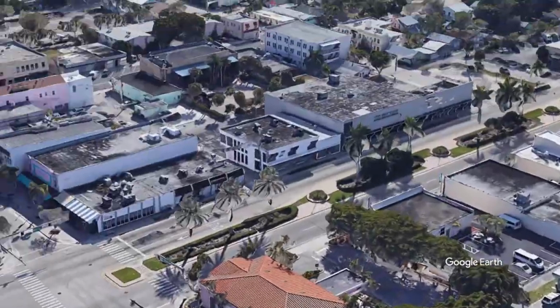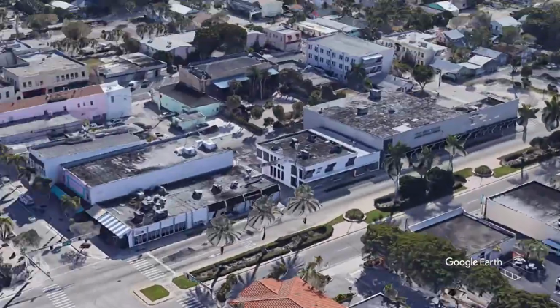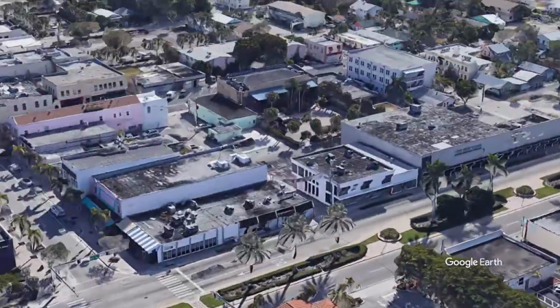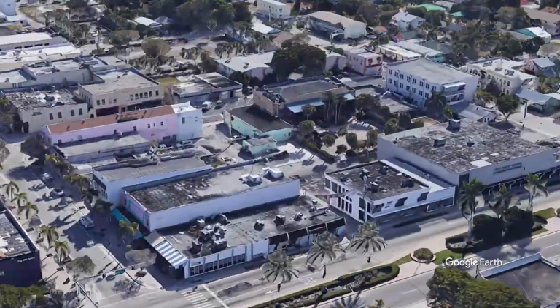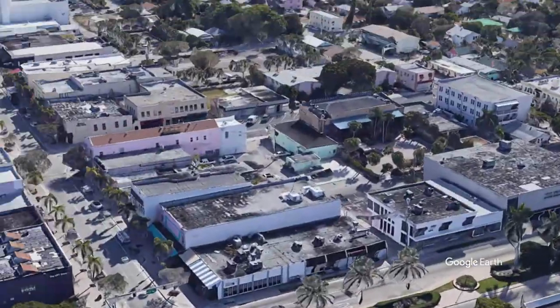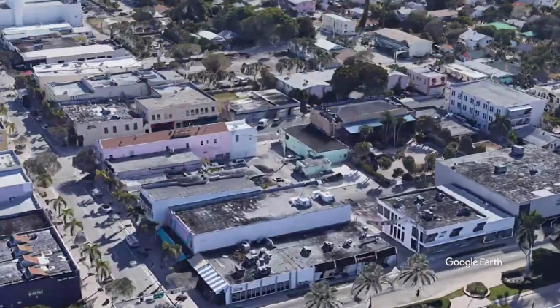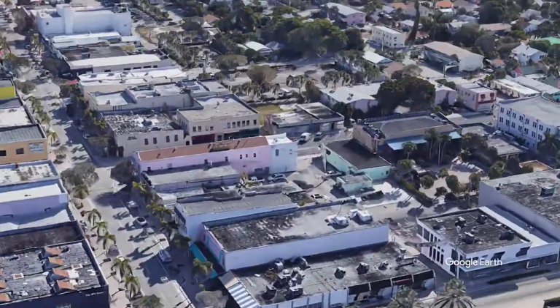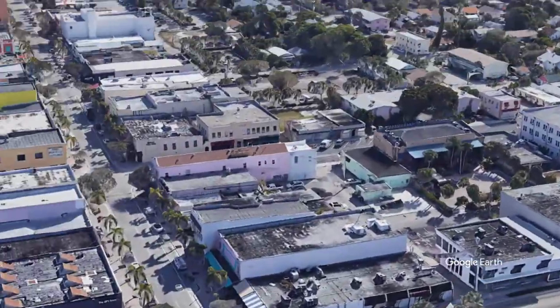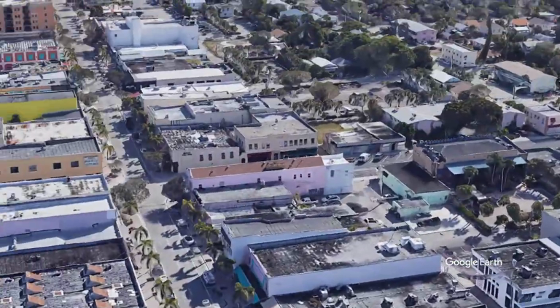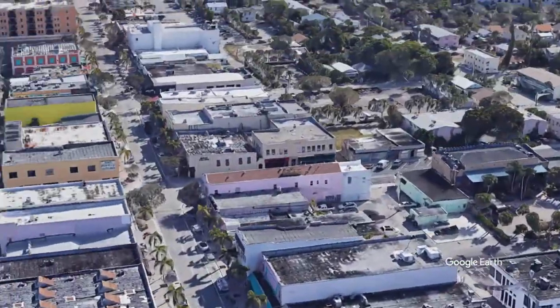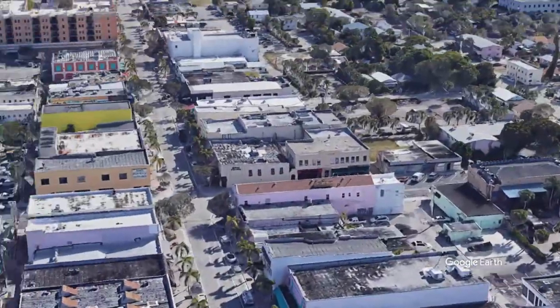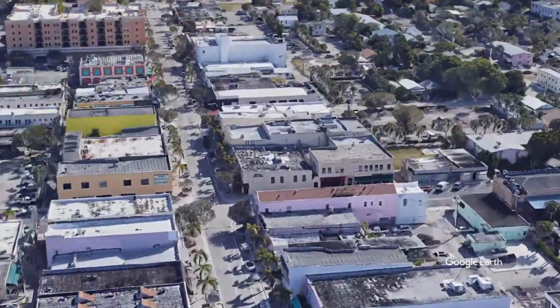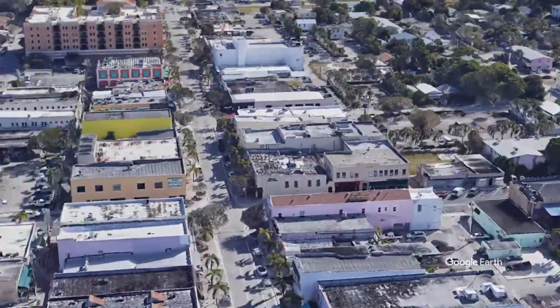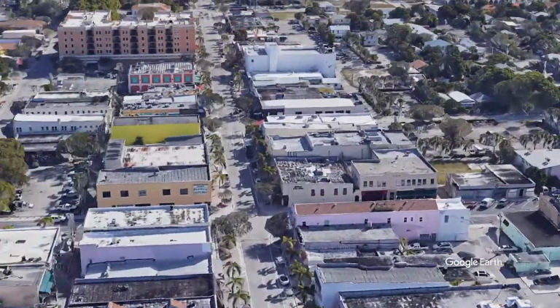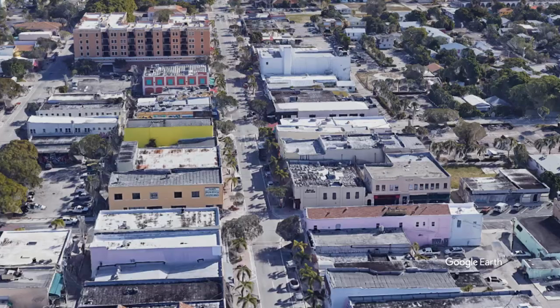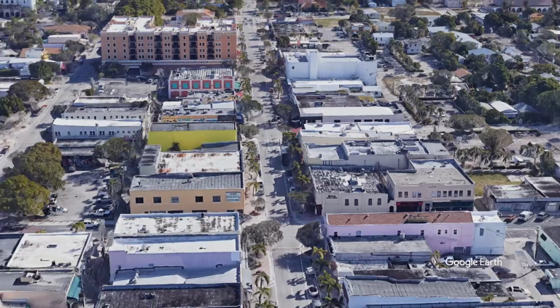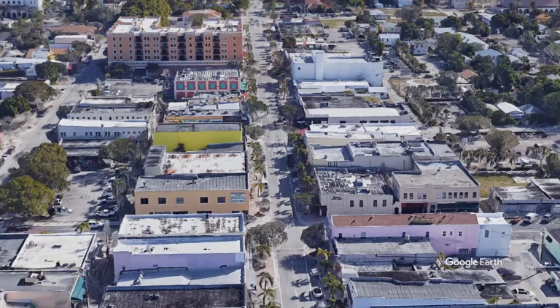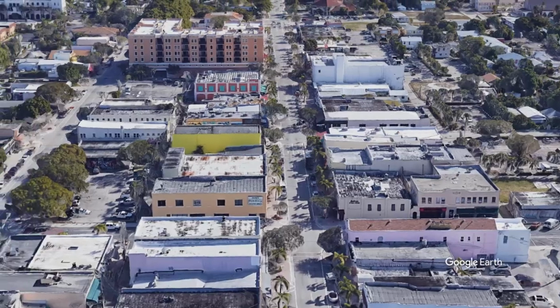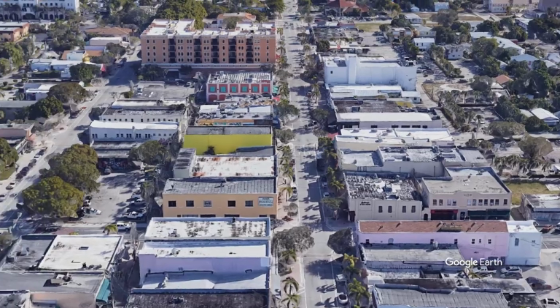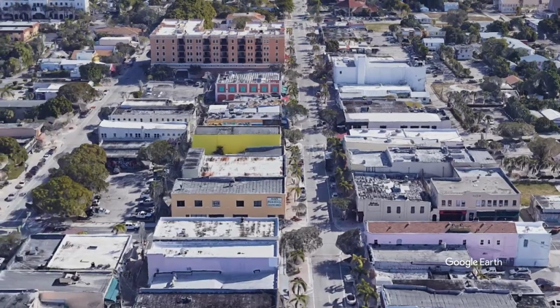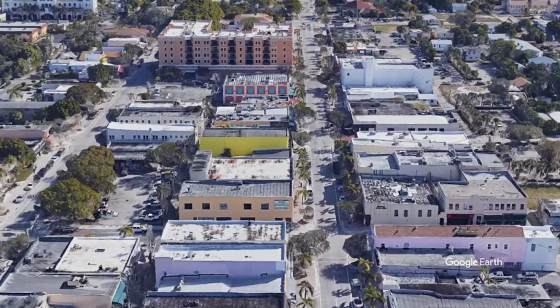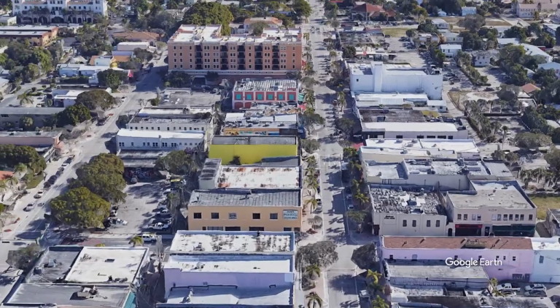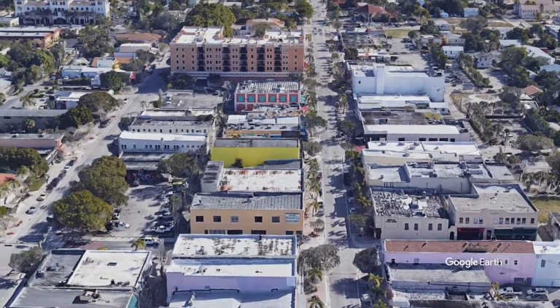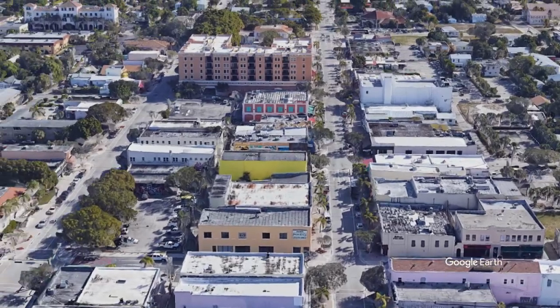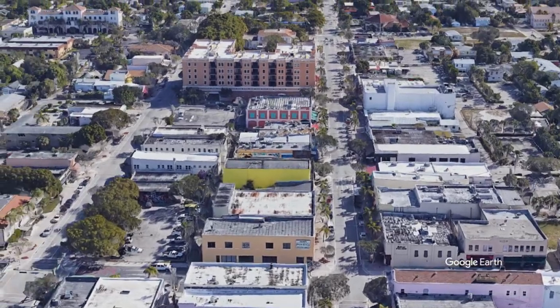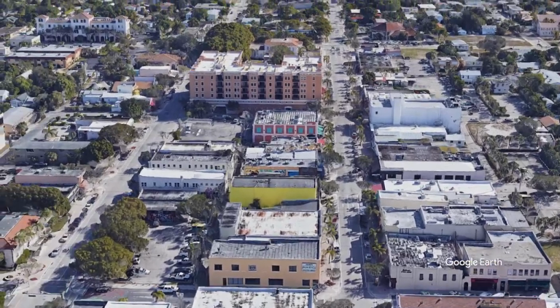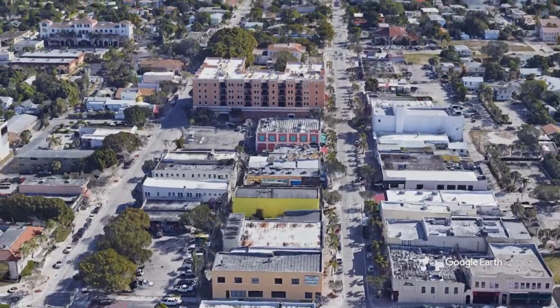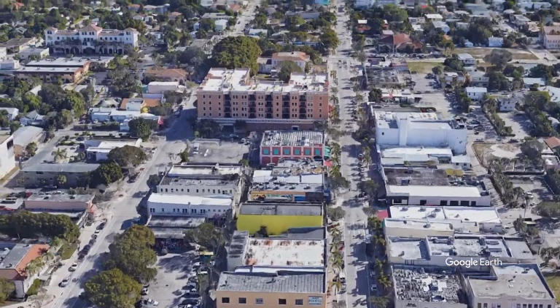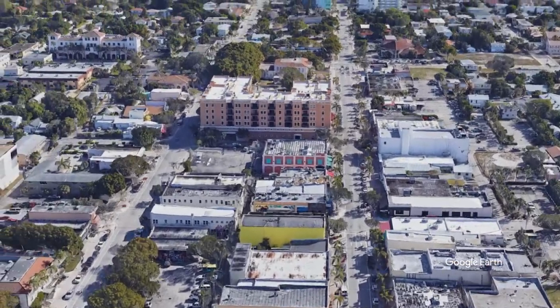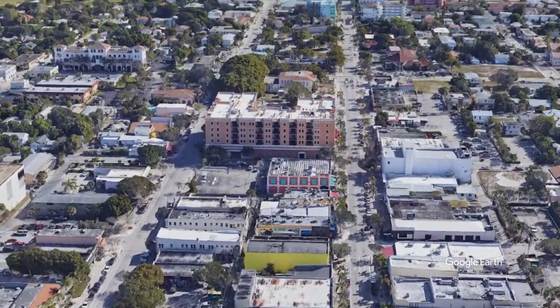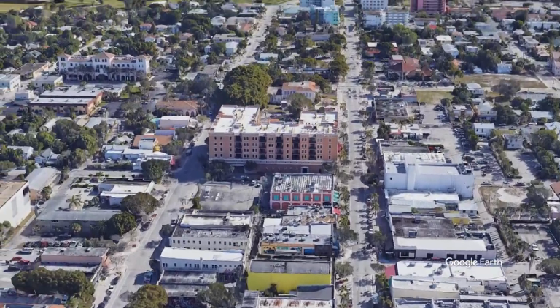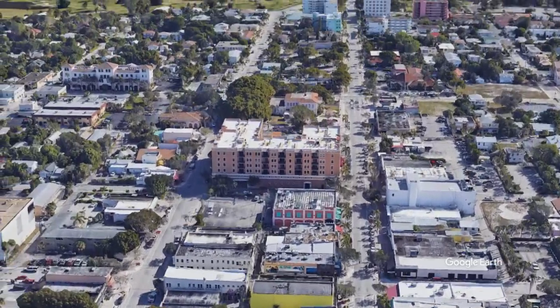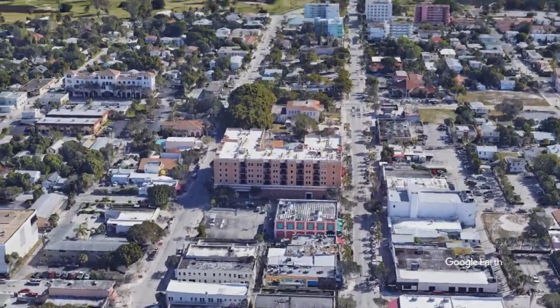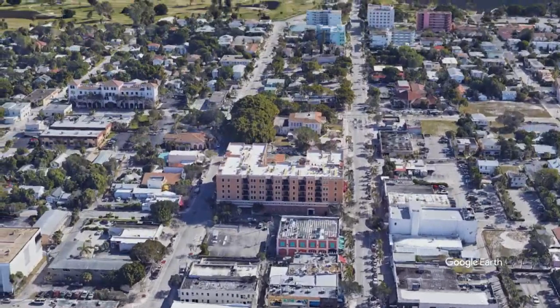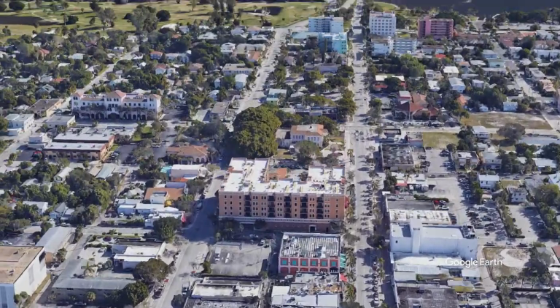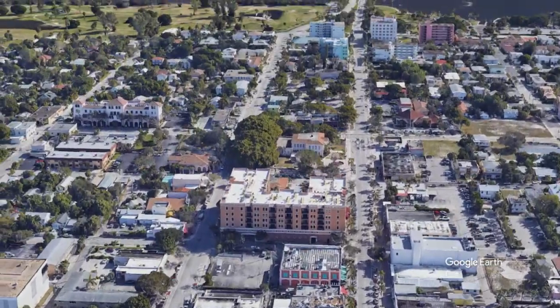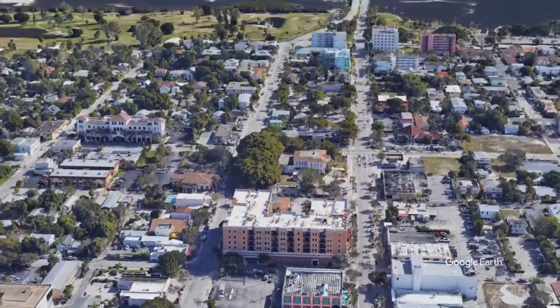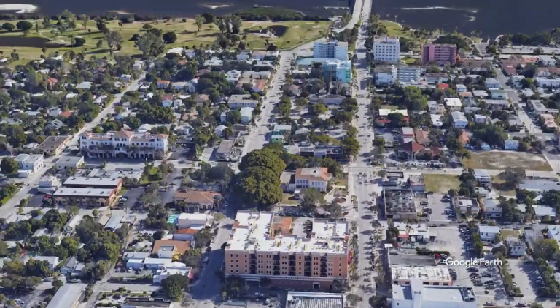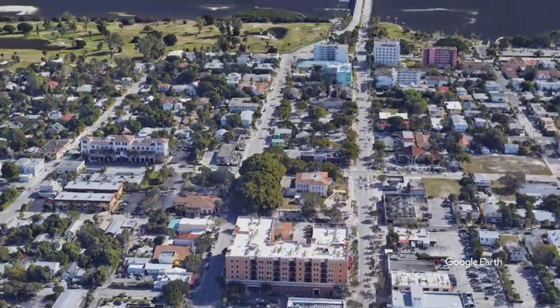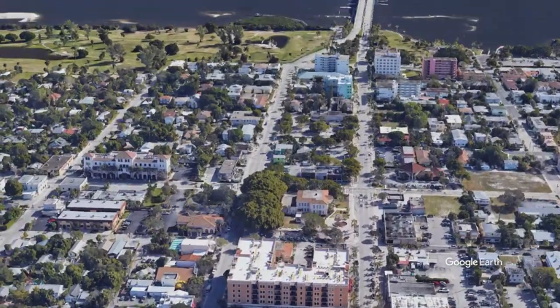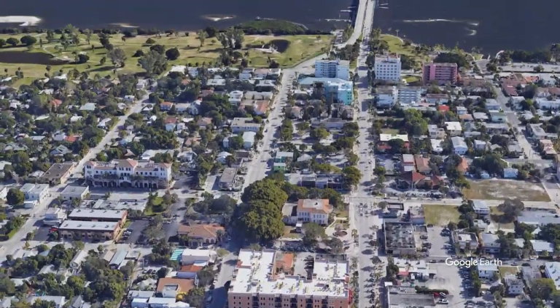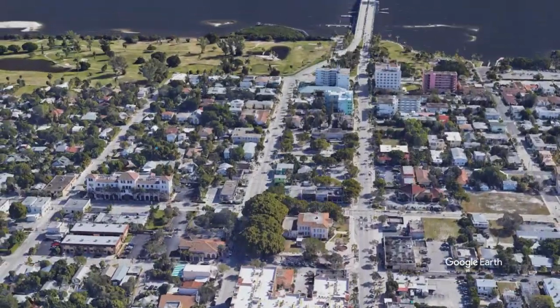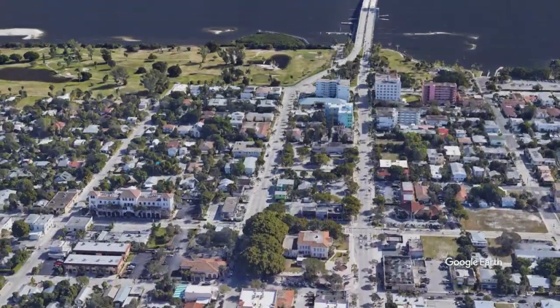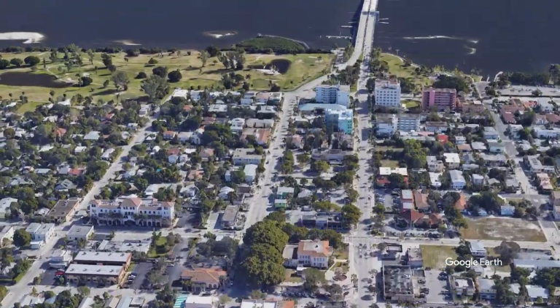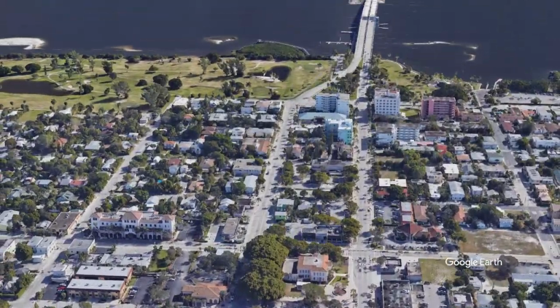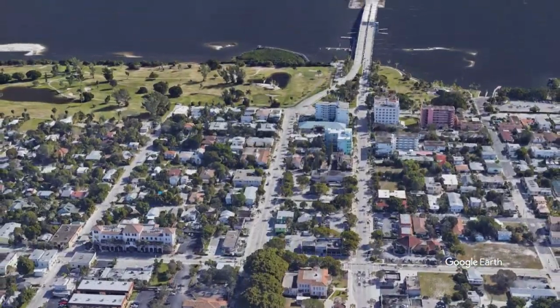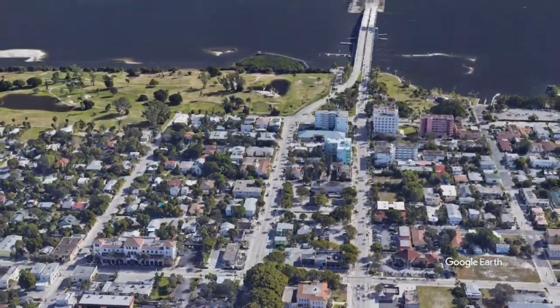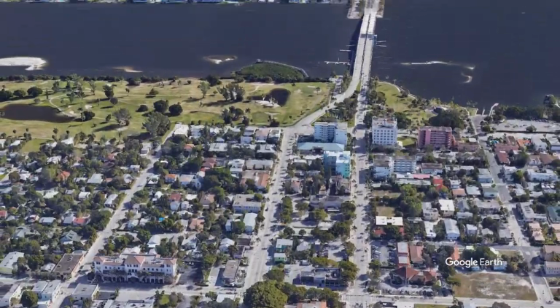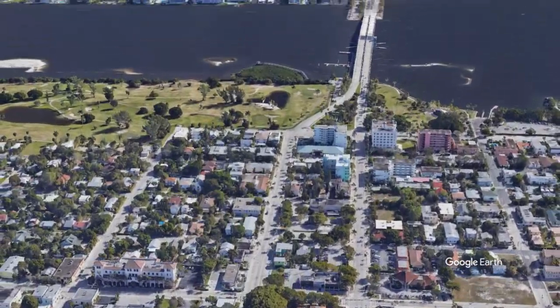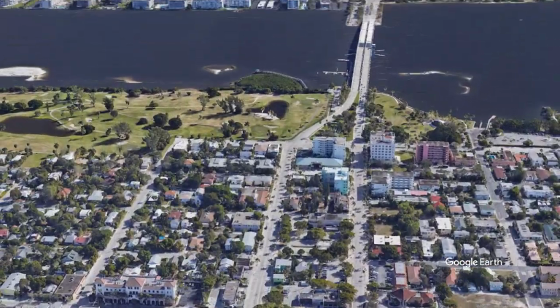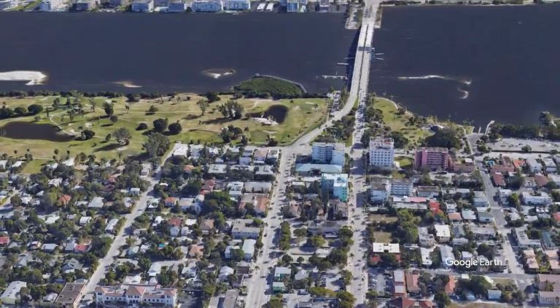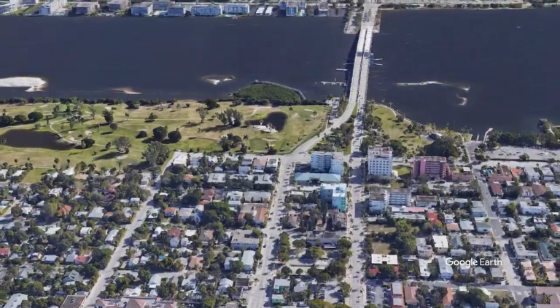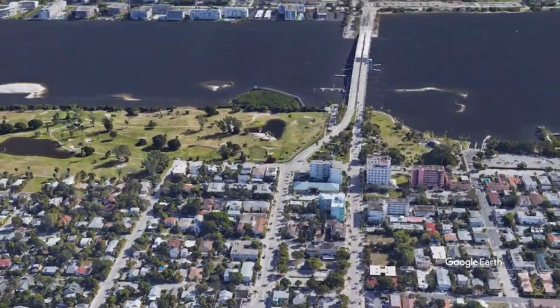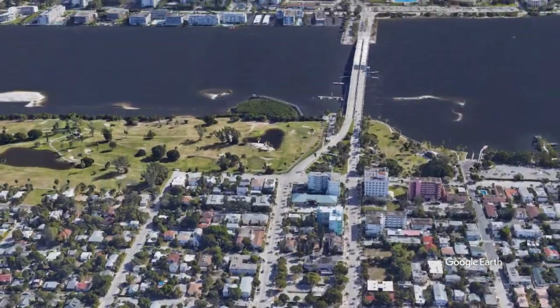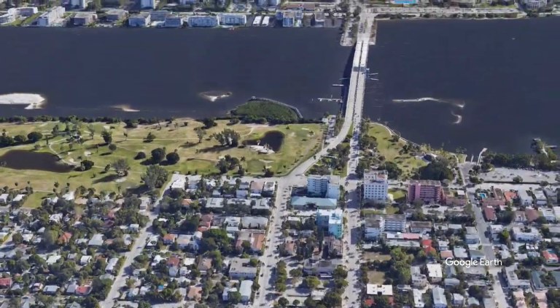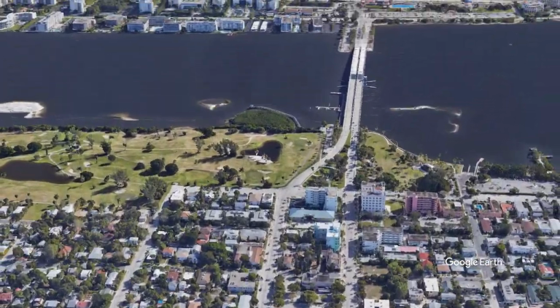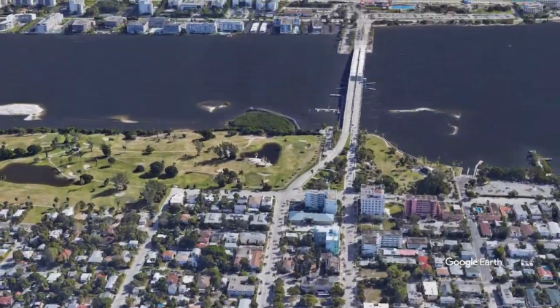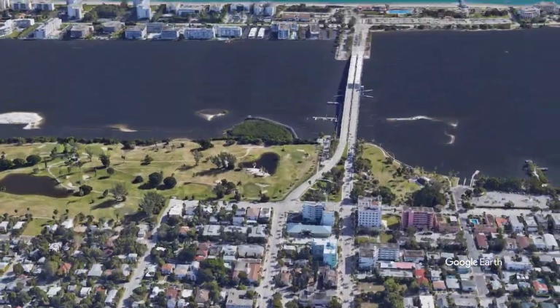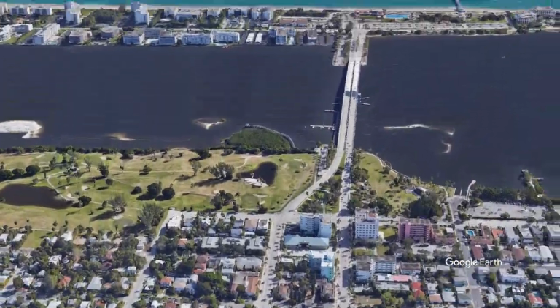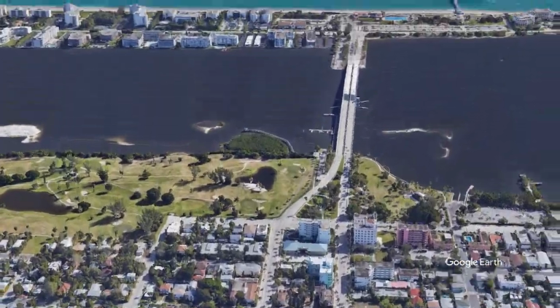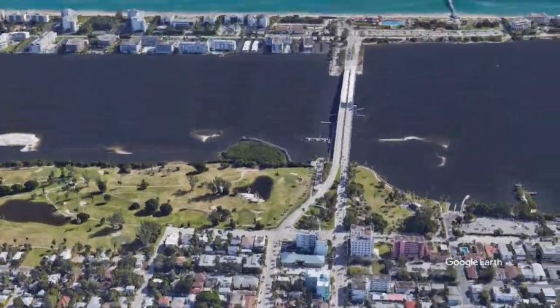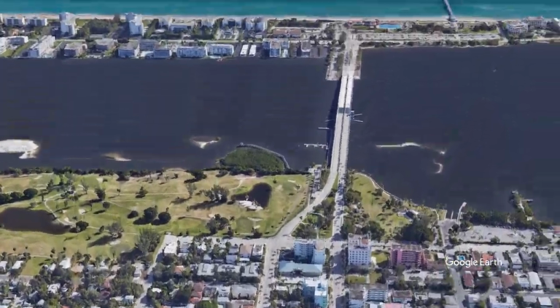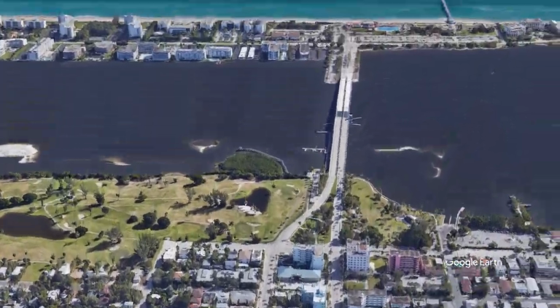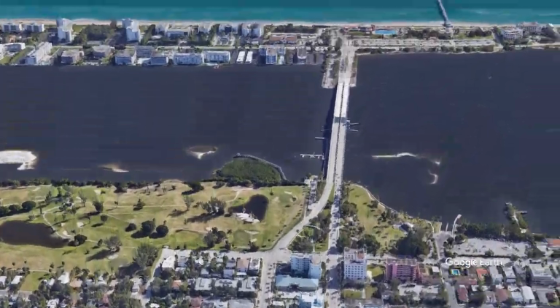Downtown Lake Worth has a lot of things. It has nightlife, restaurants, shopping, and you can walk there and not worry about parking.